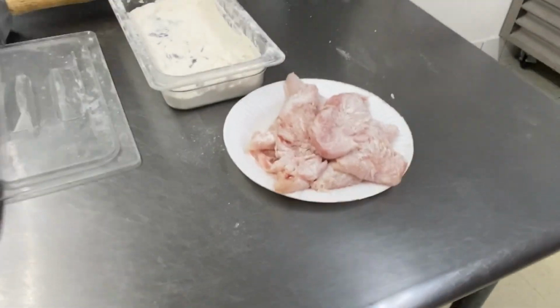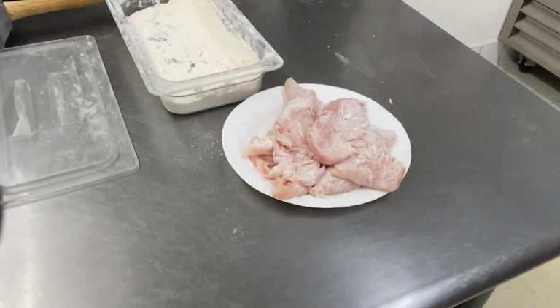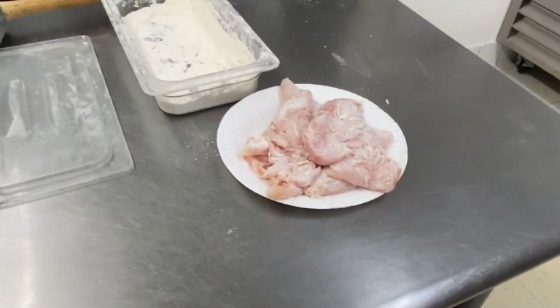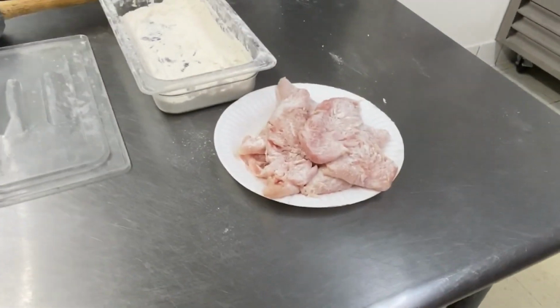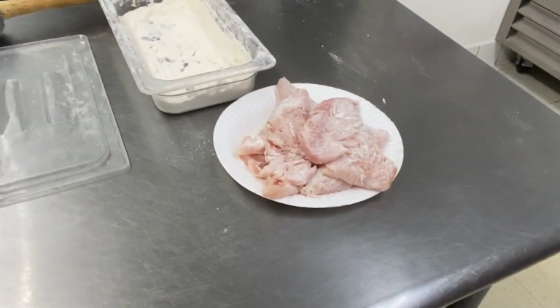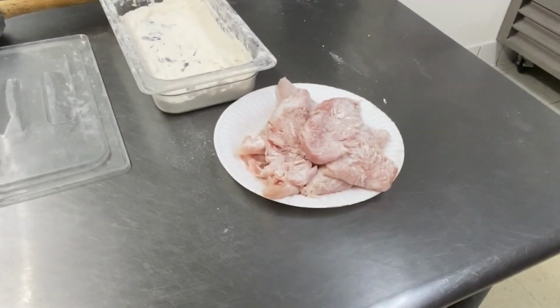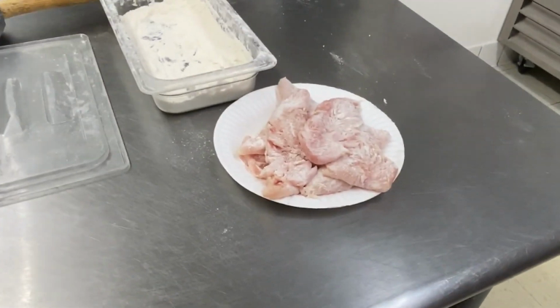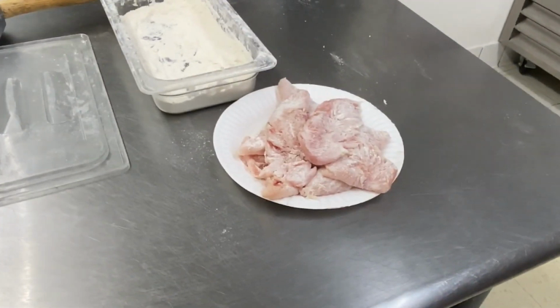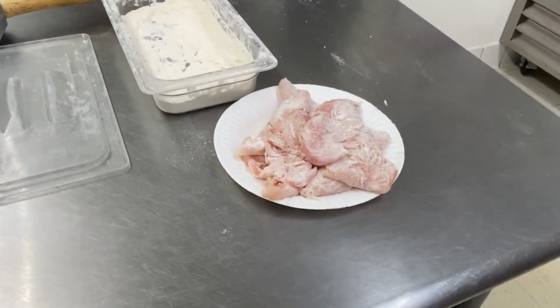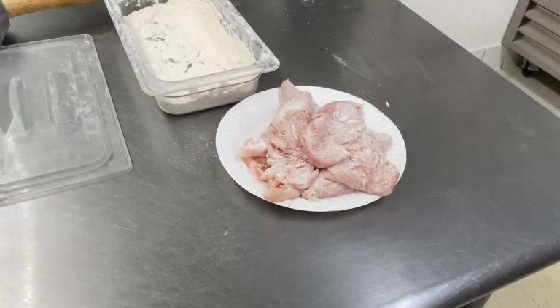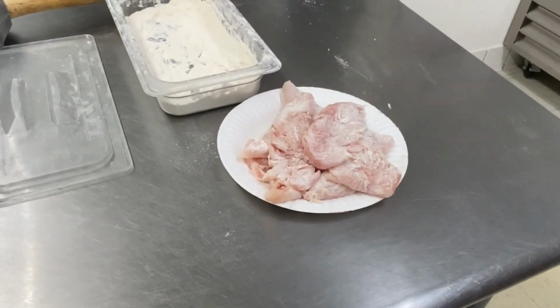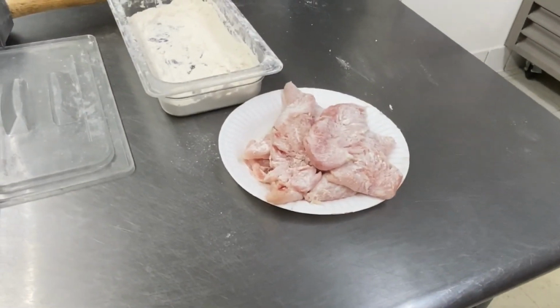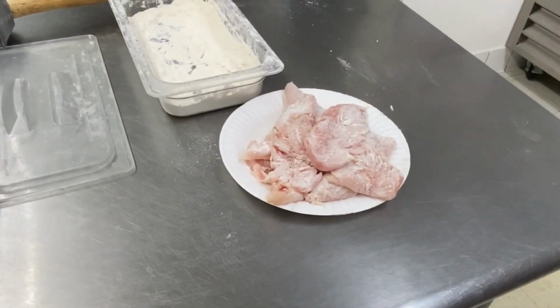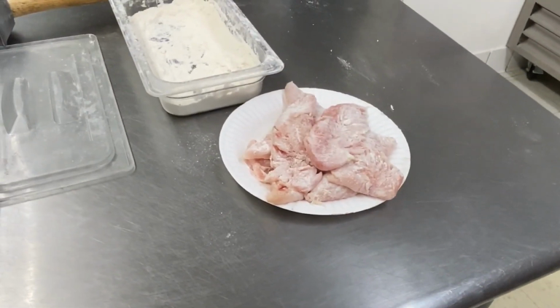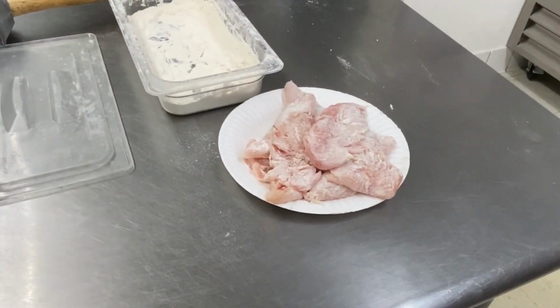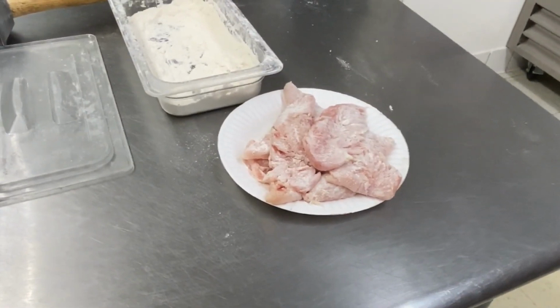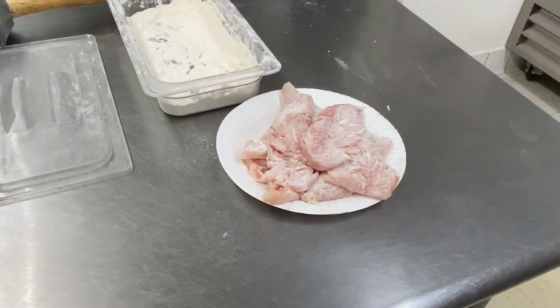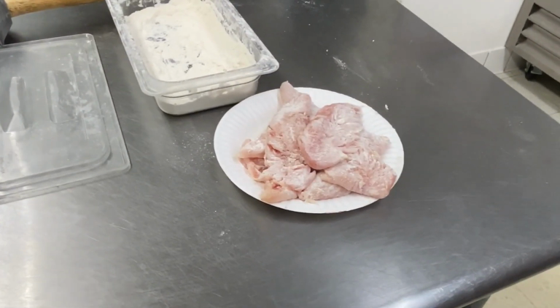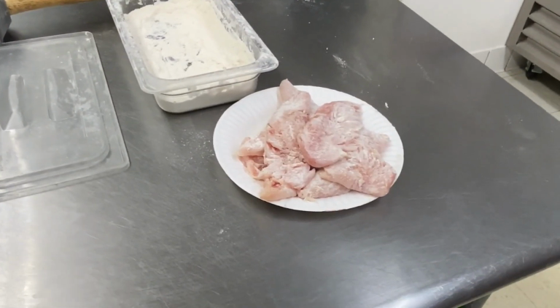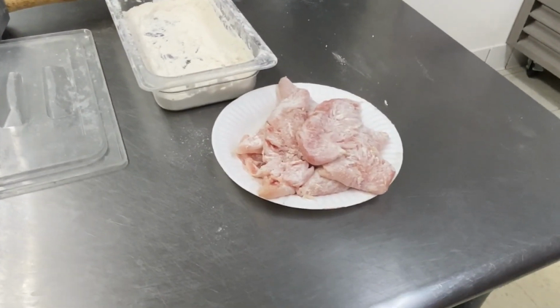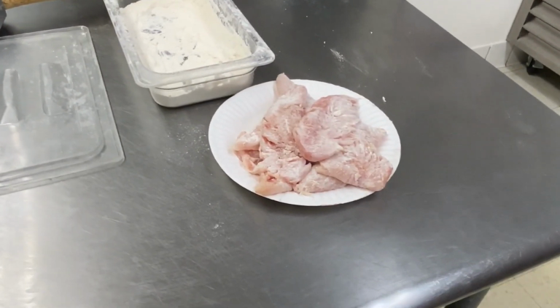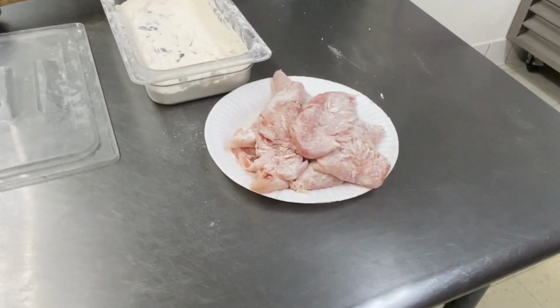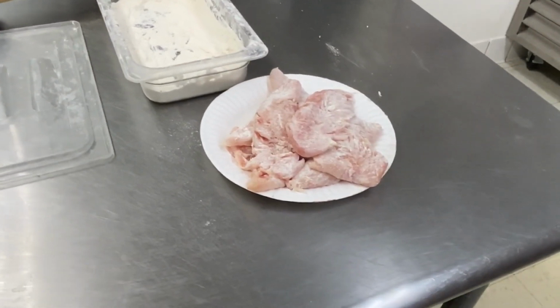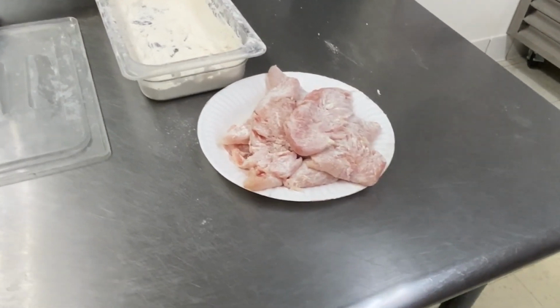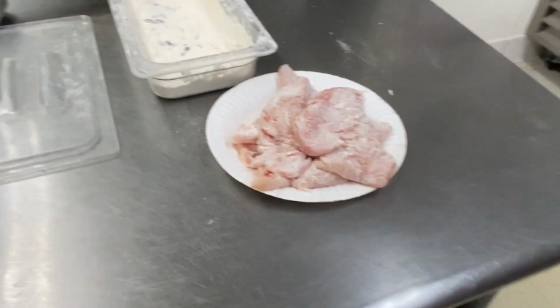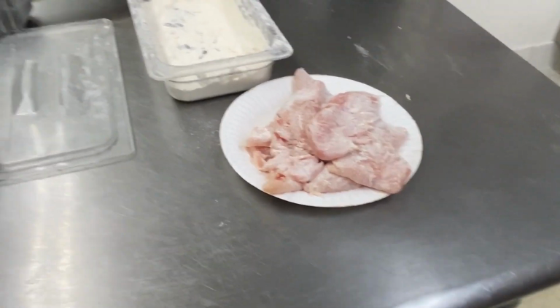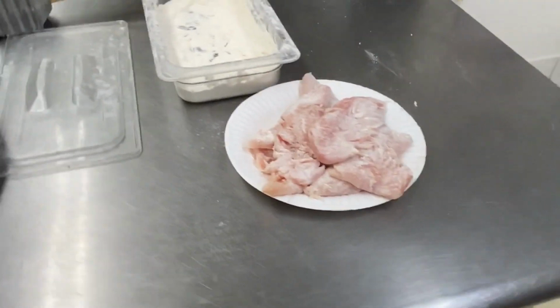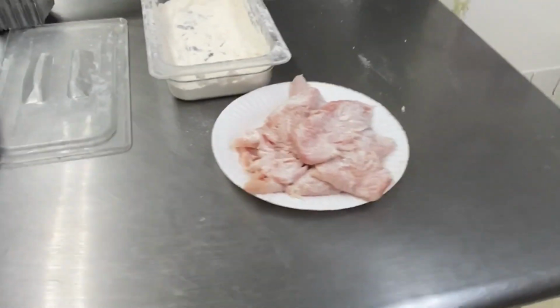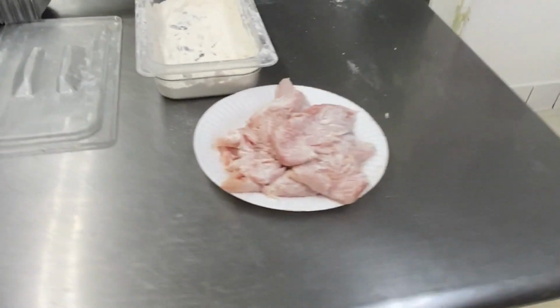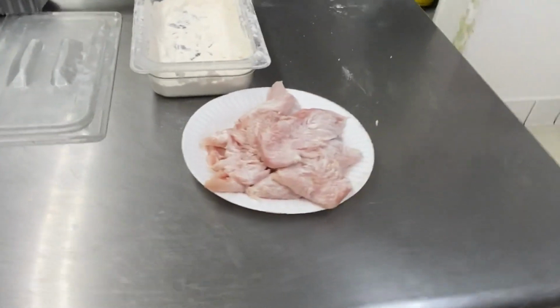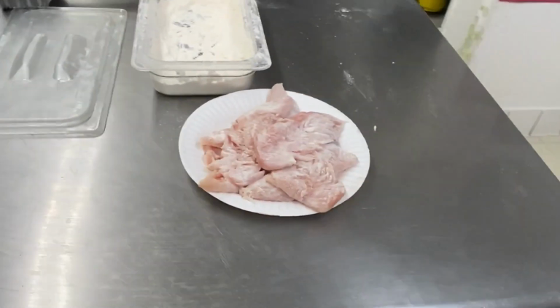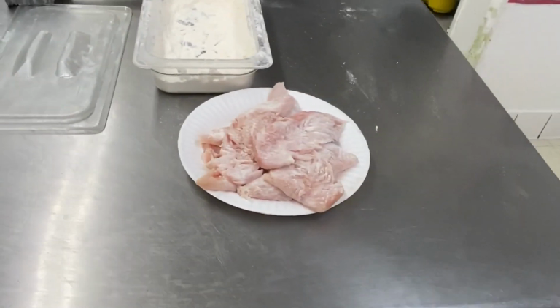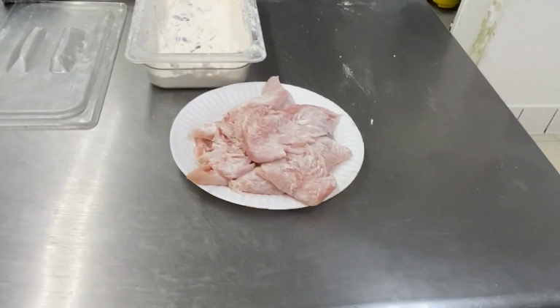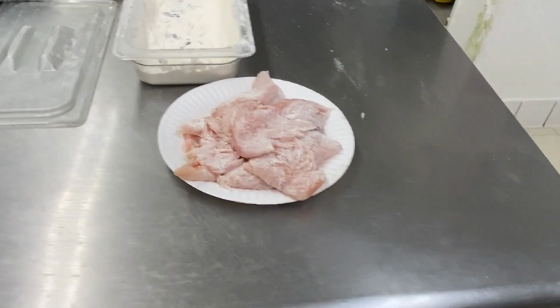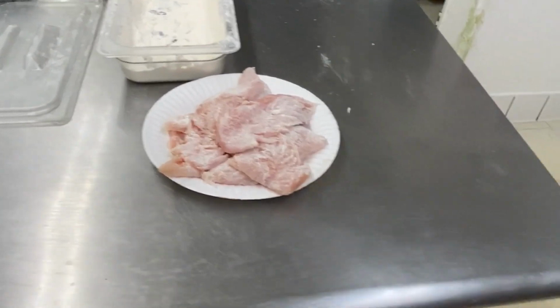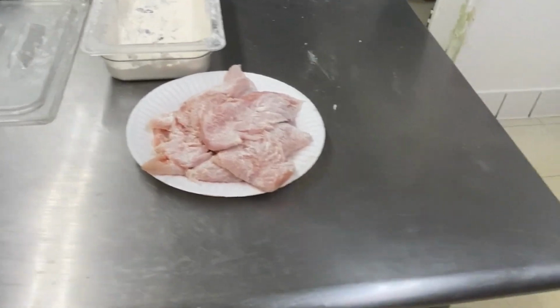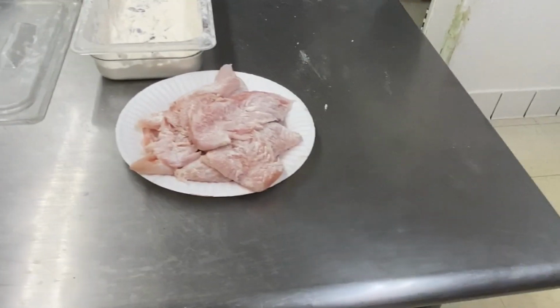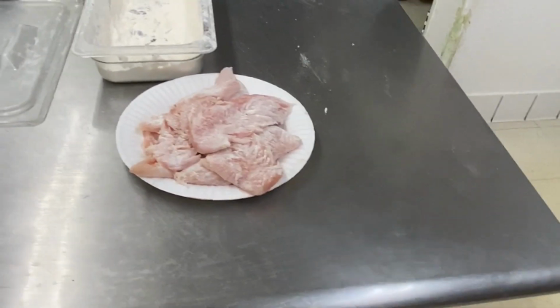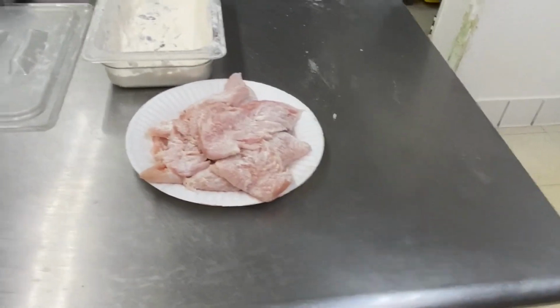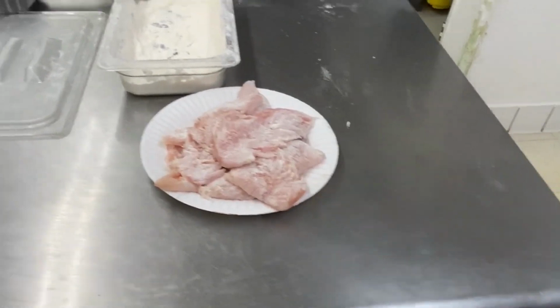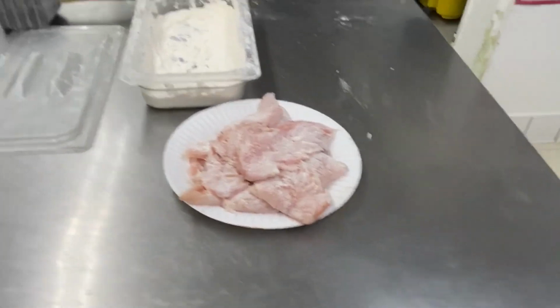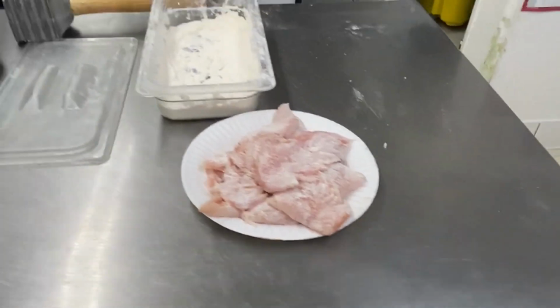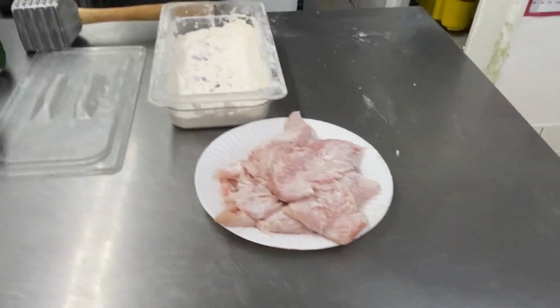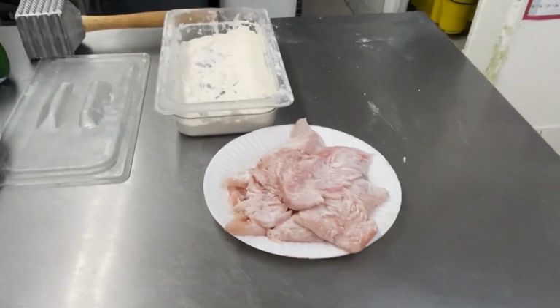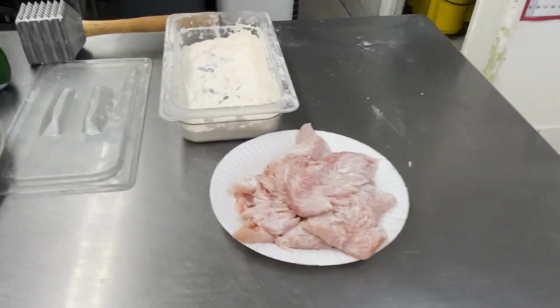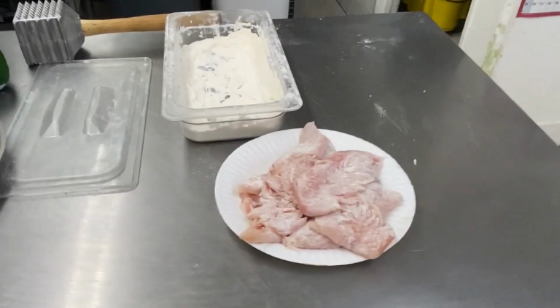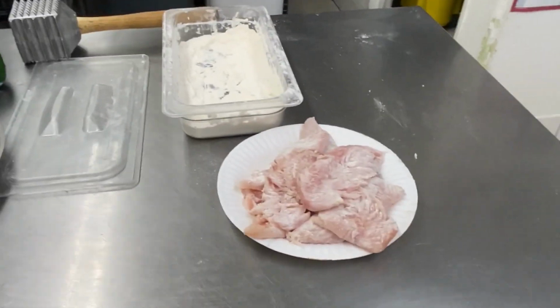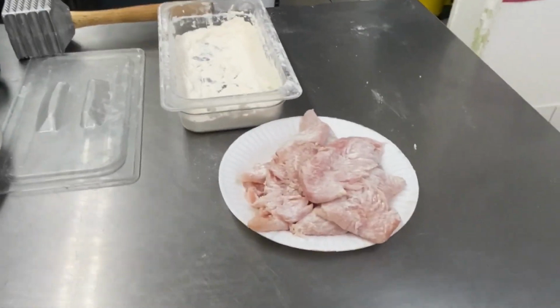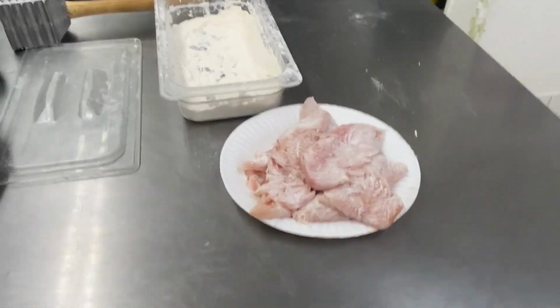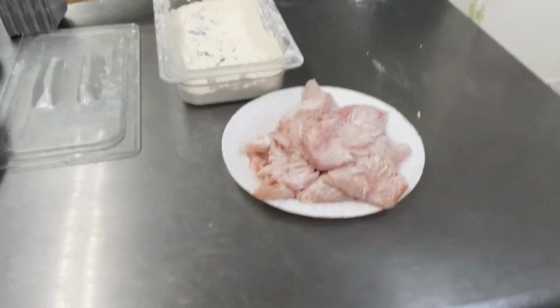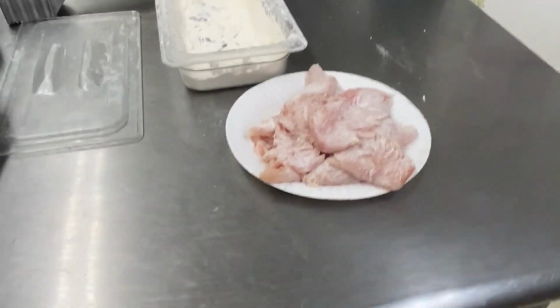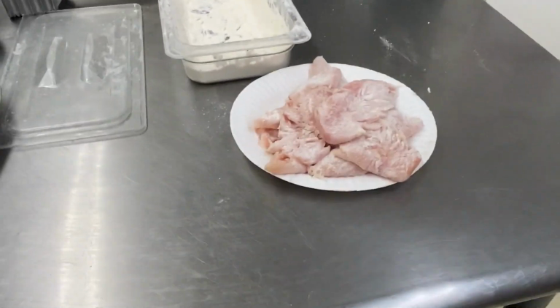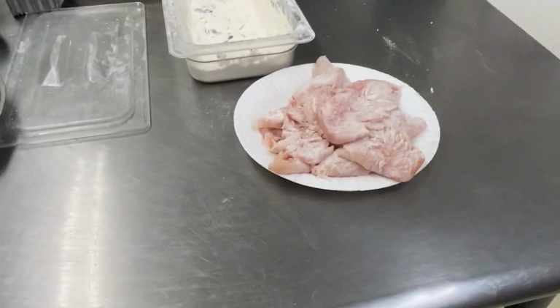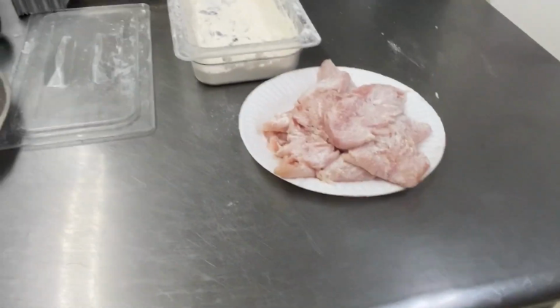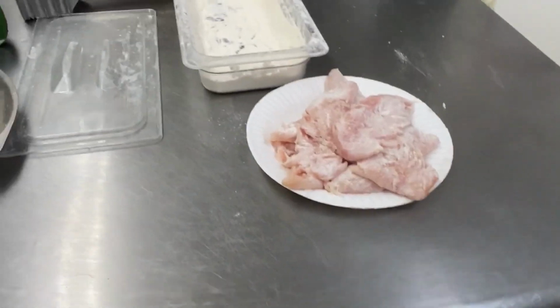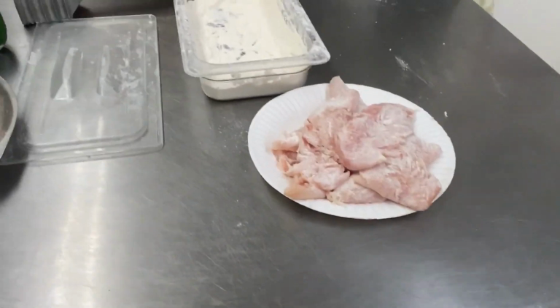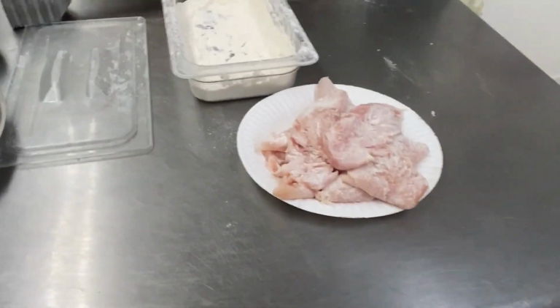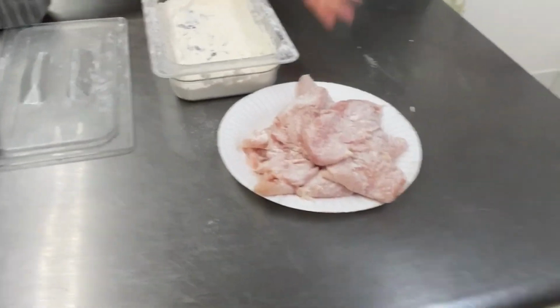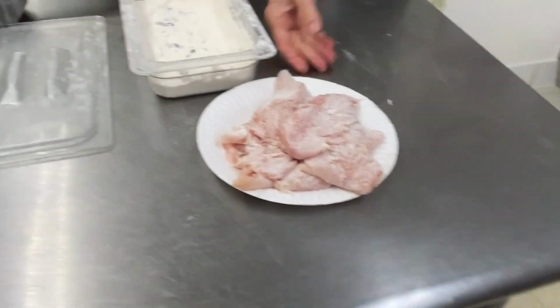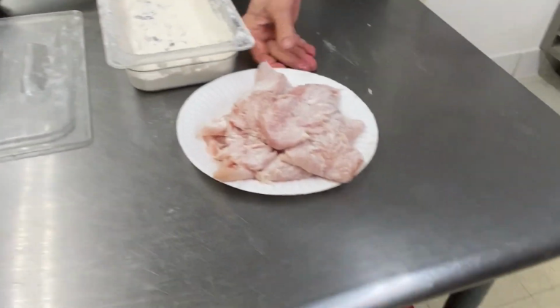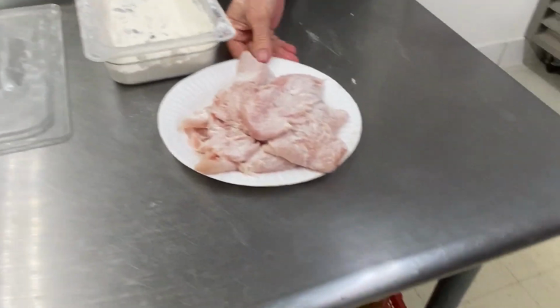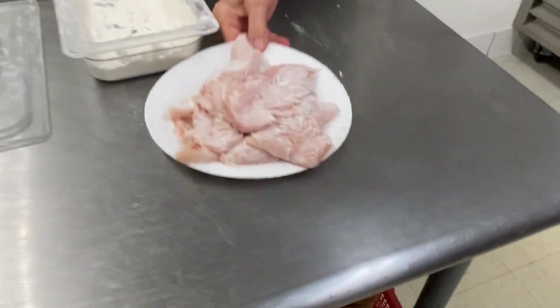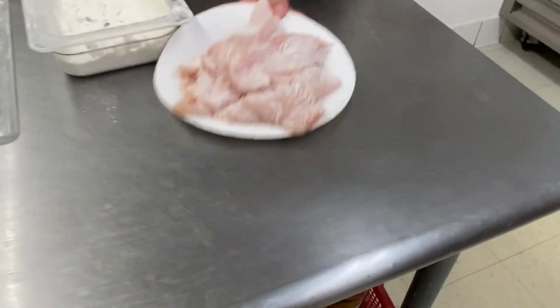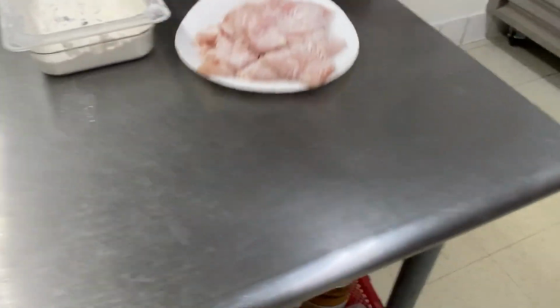You're going to wash your hands with soapy water. Then you take the chicken over.